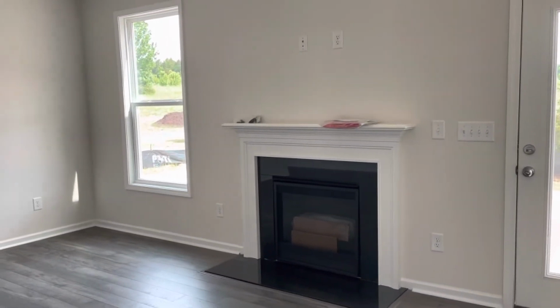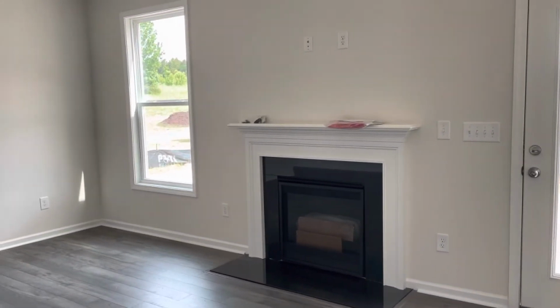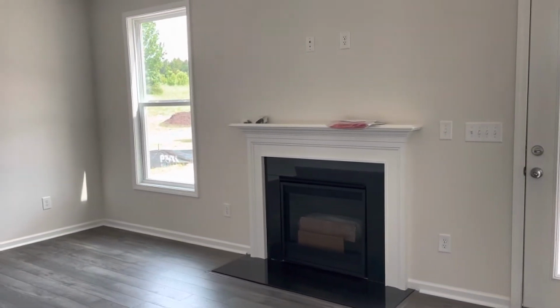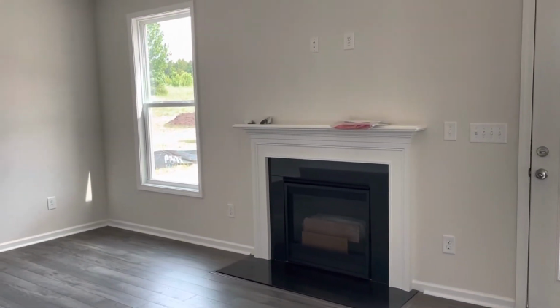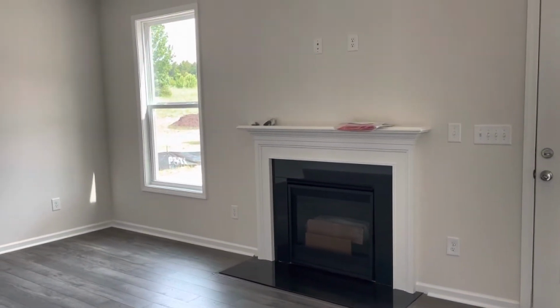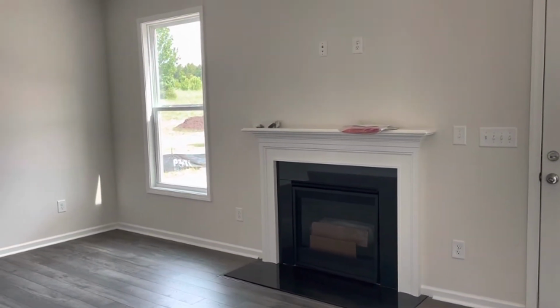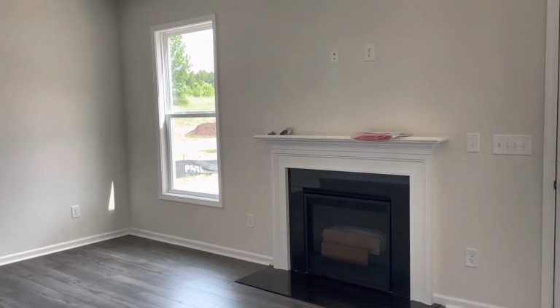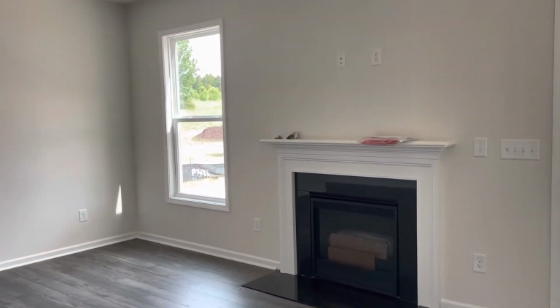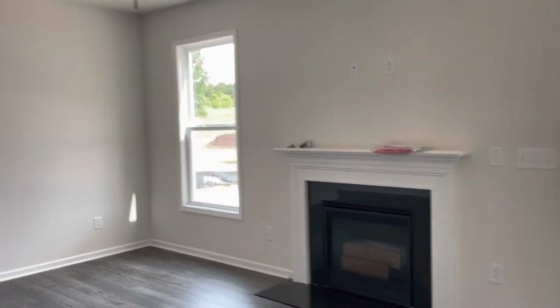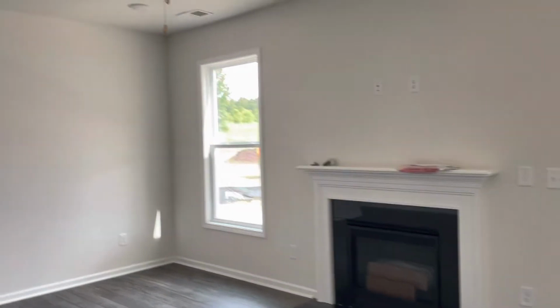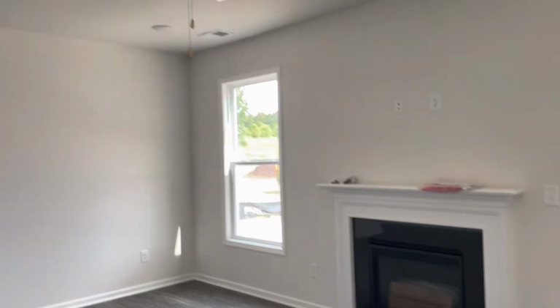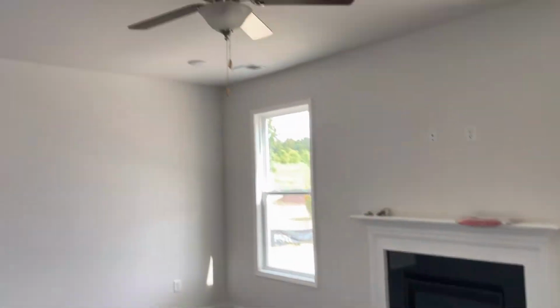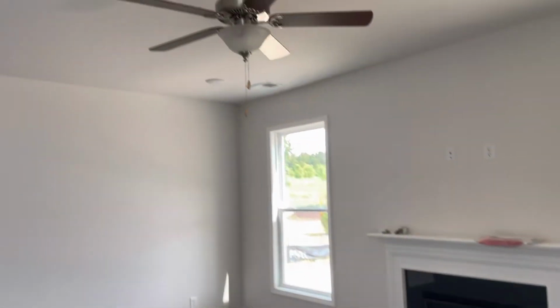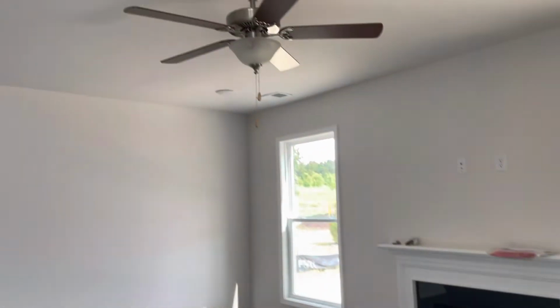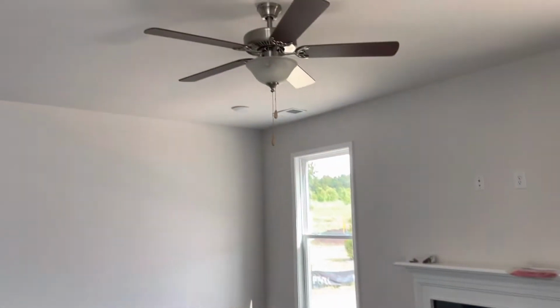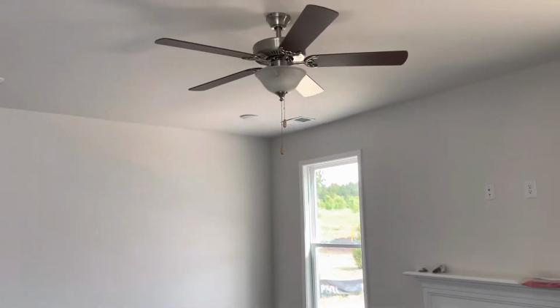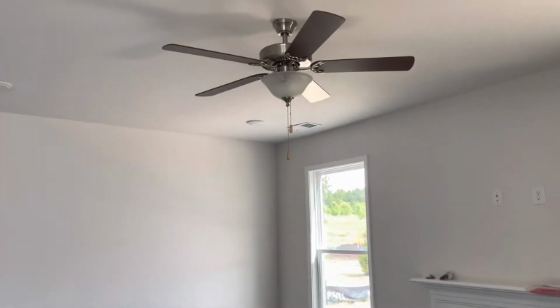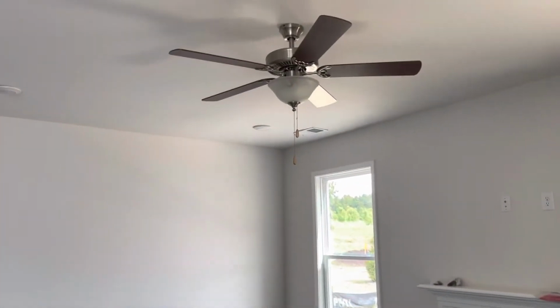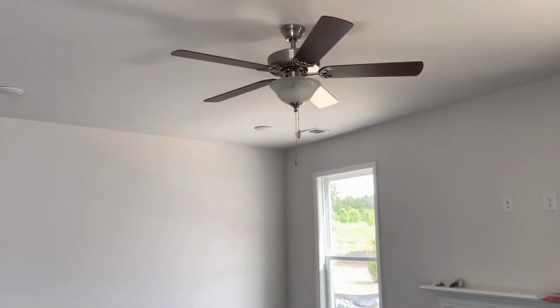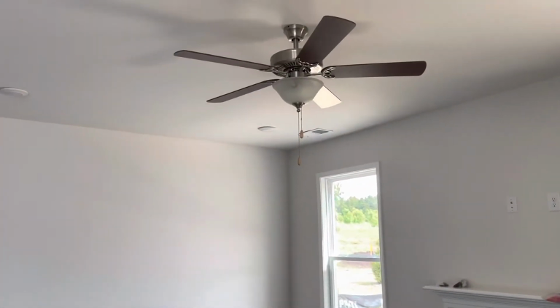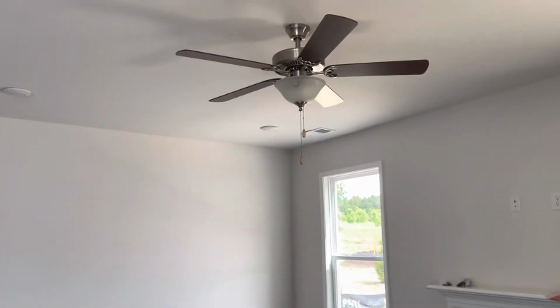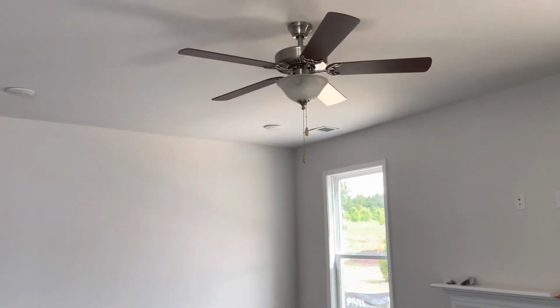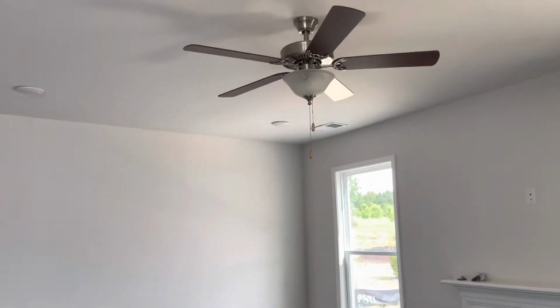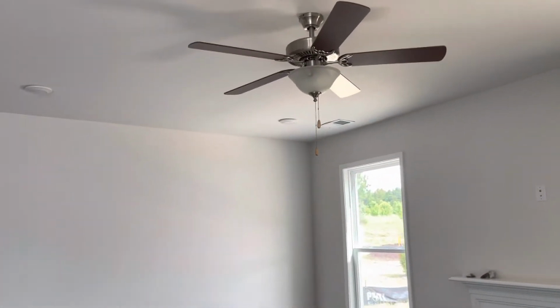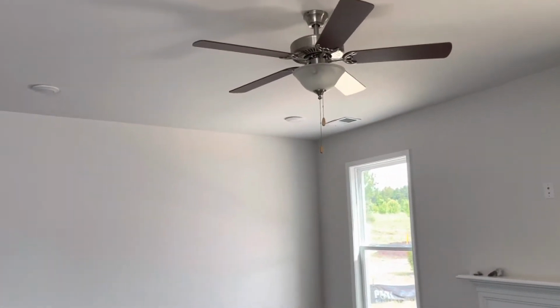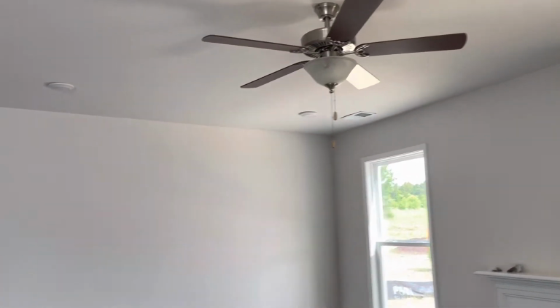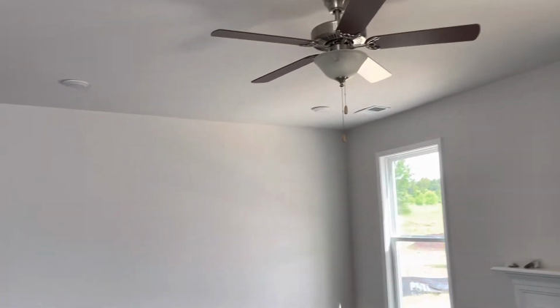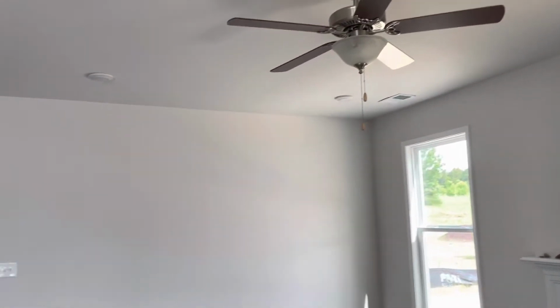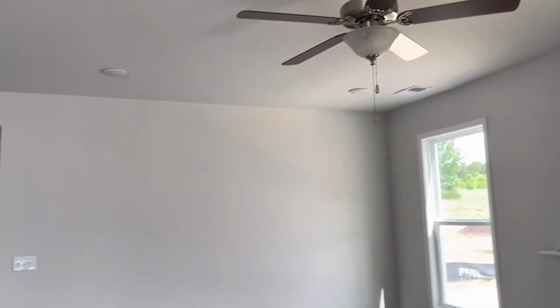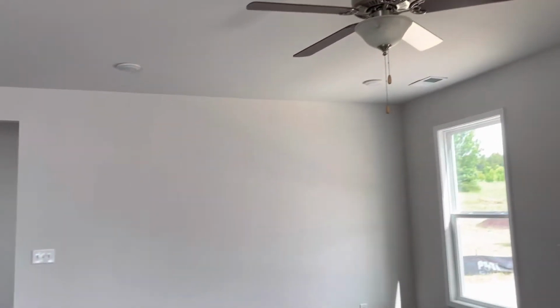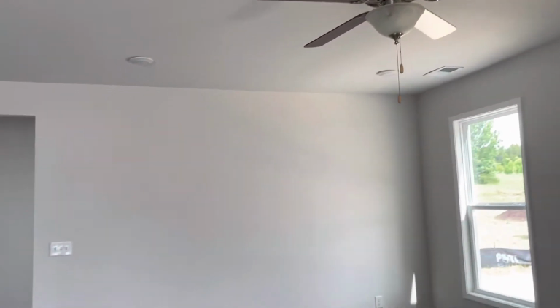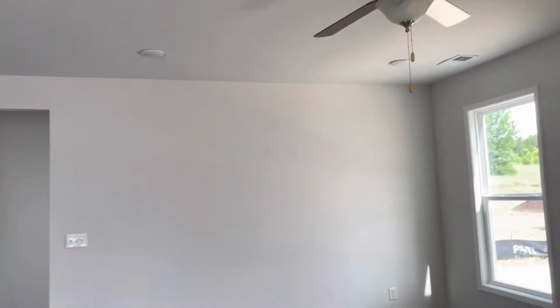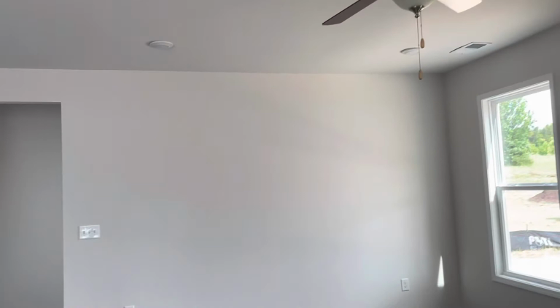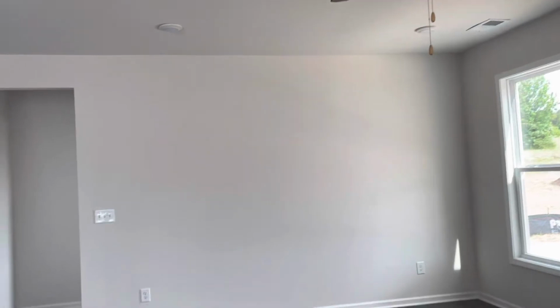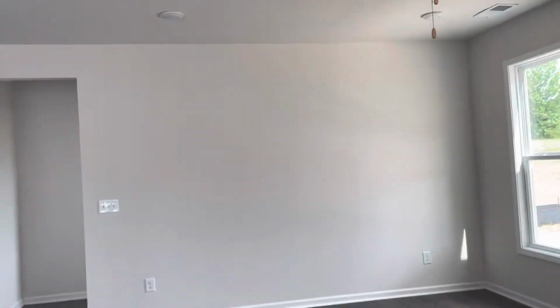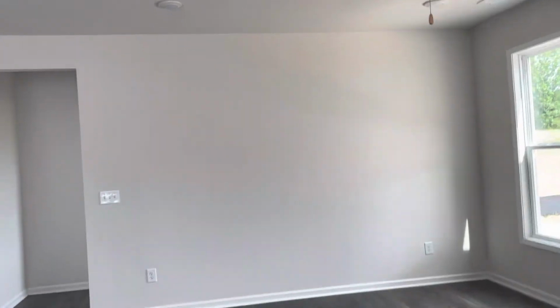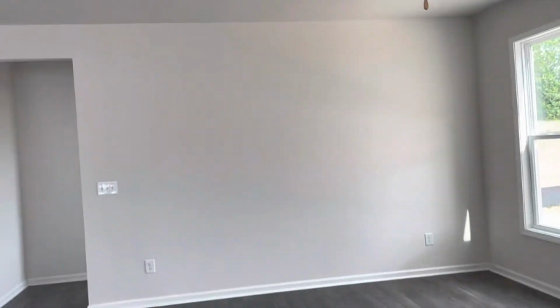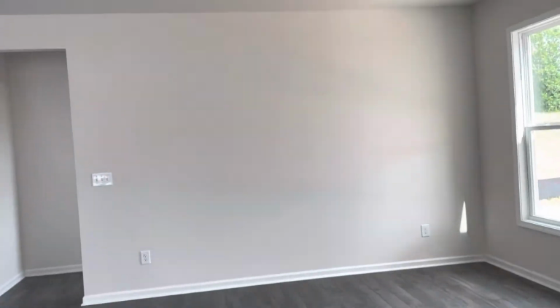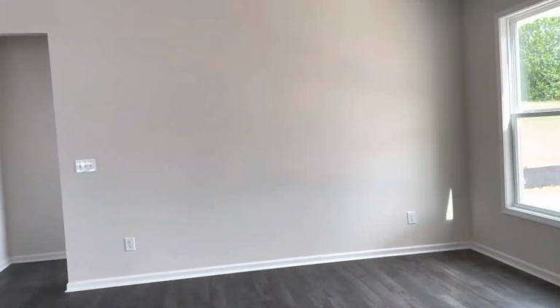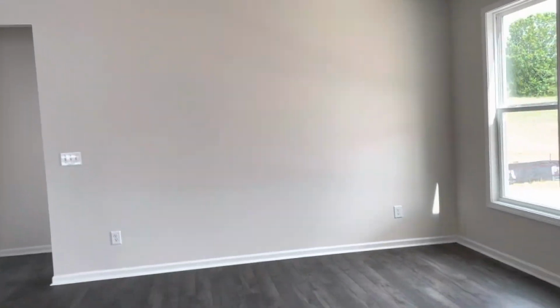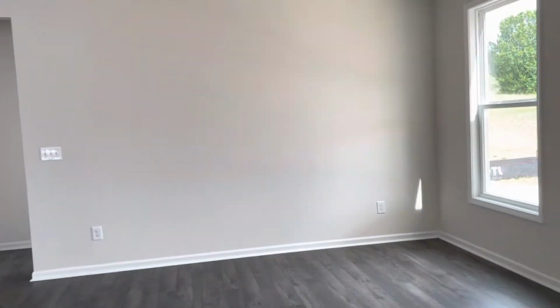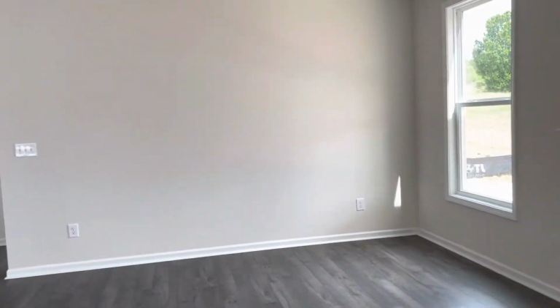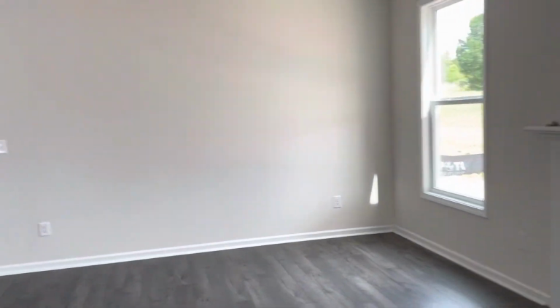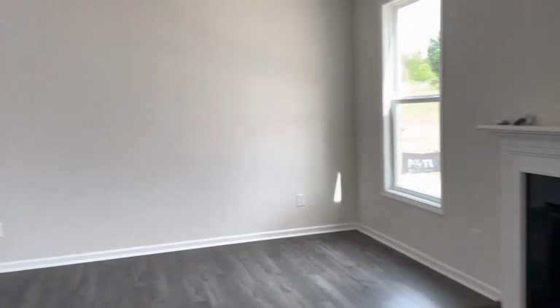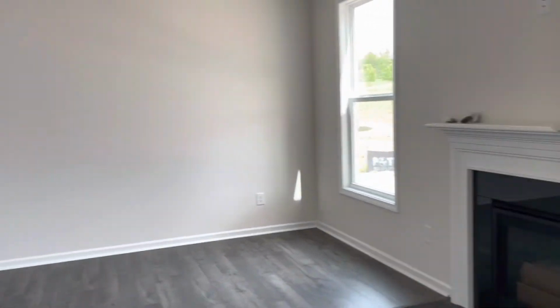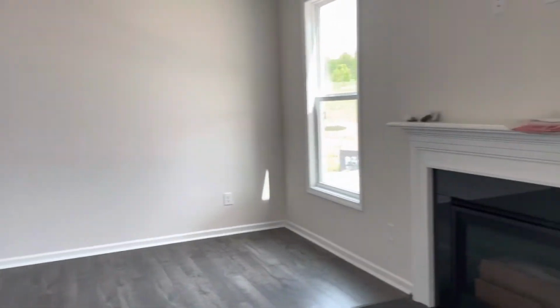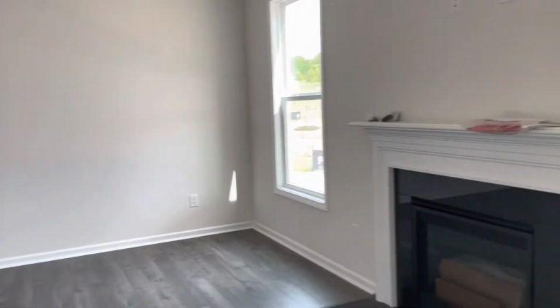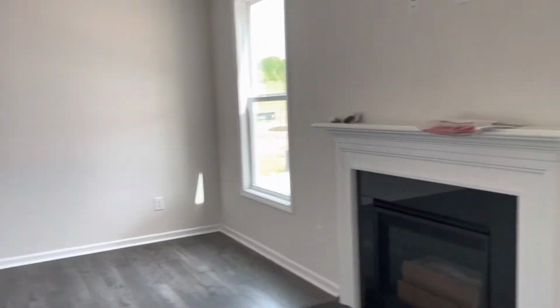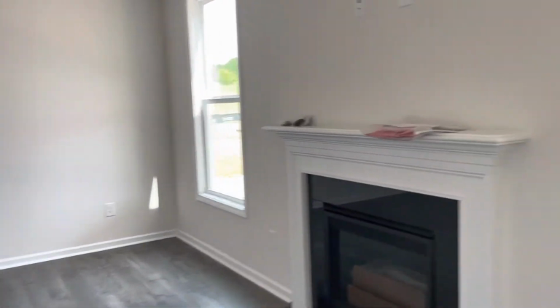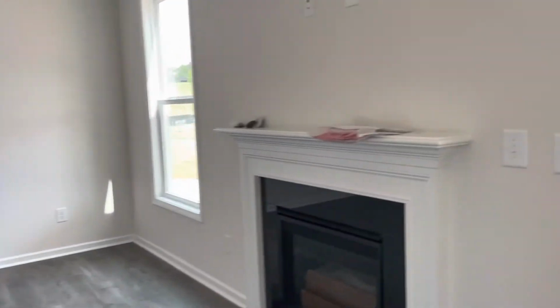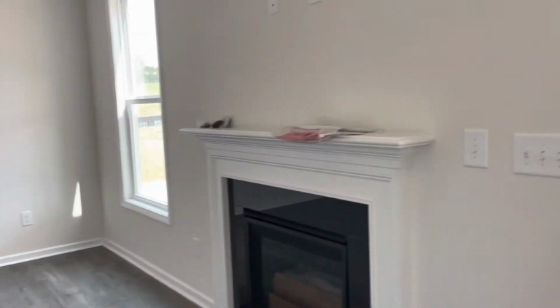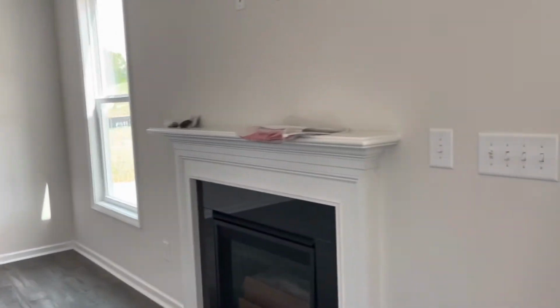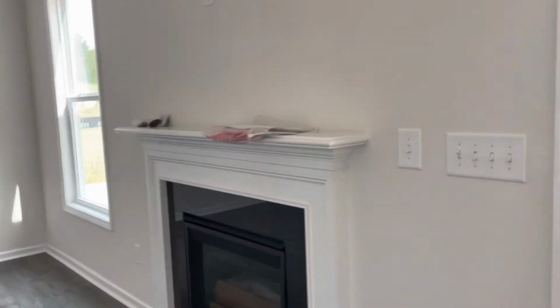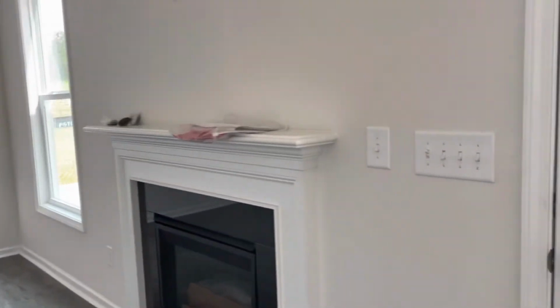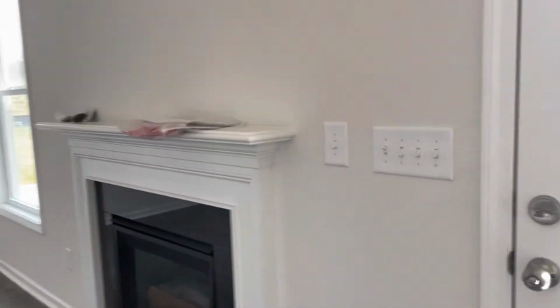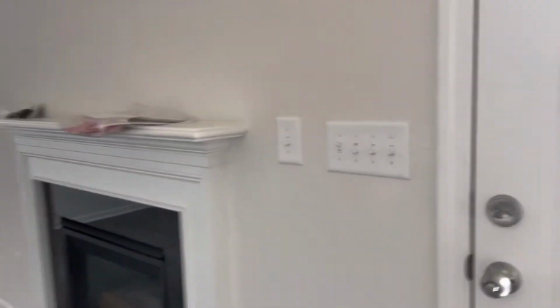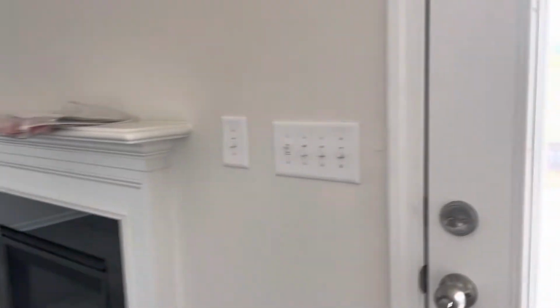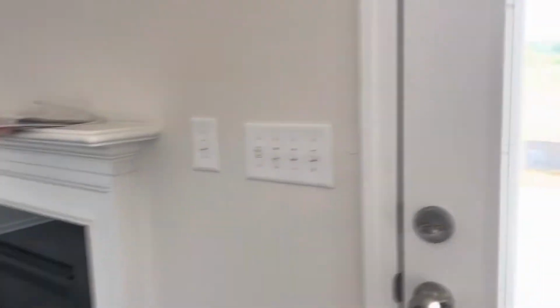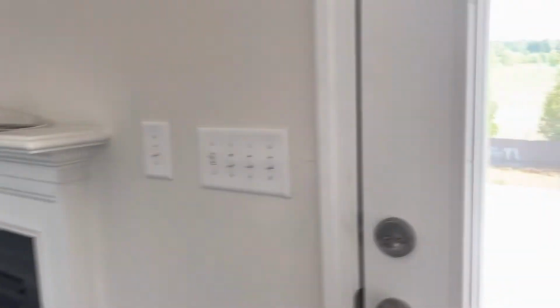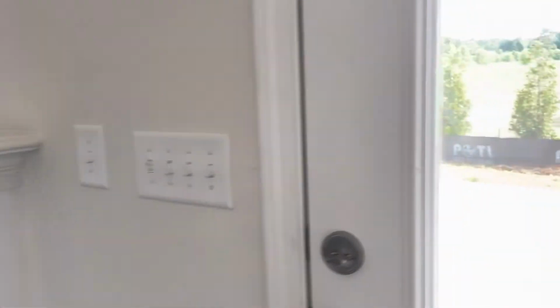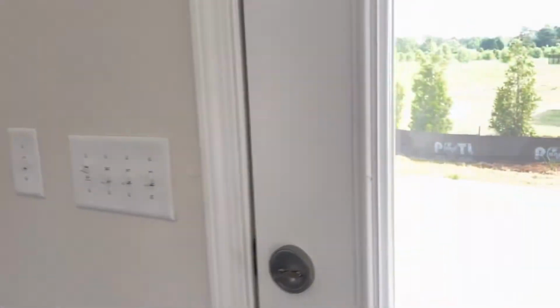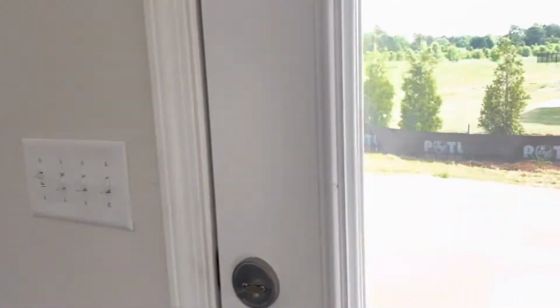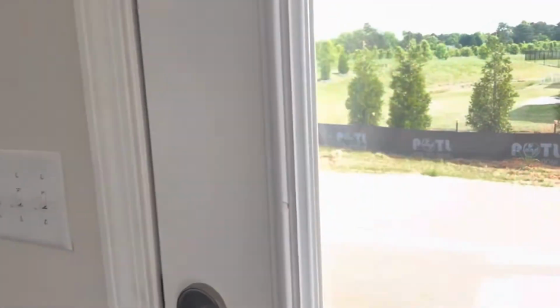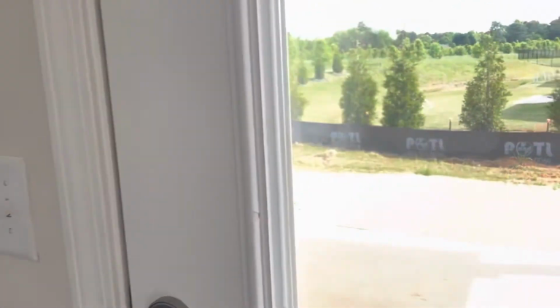There's a gas fireplace and a ceiling fan in the family room.